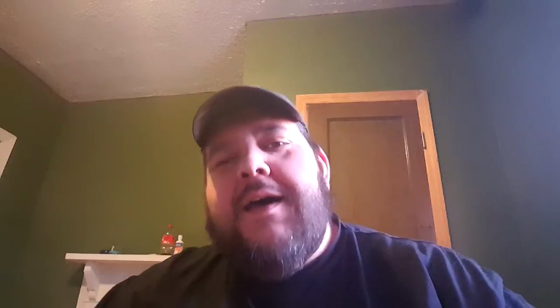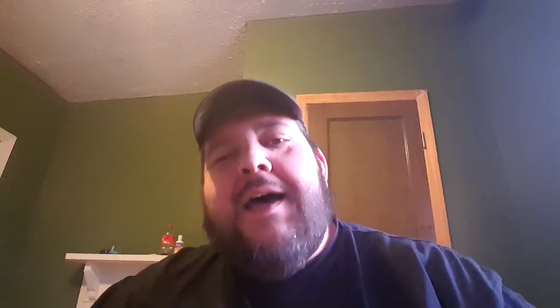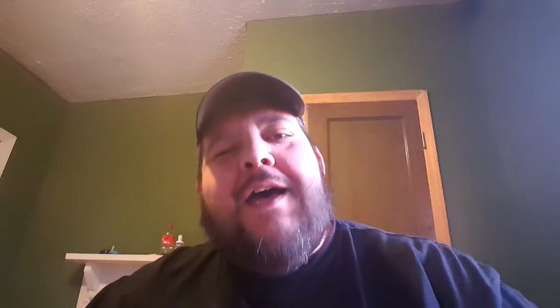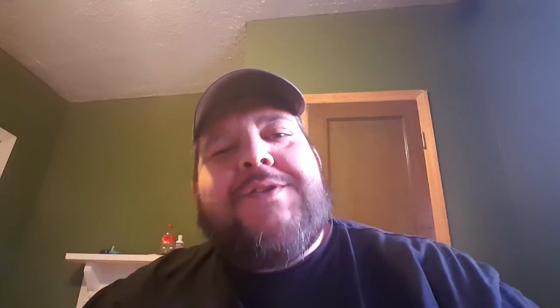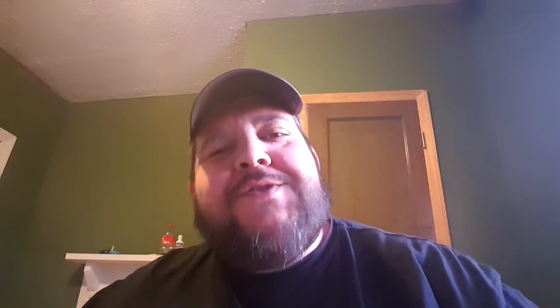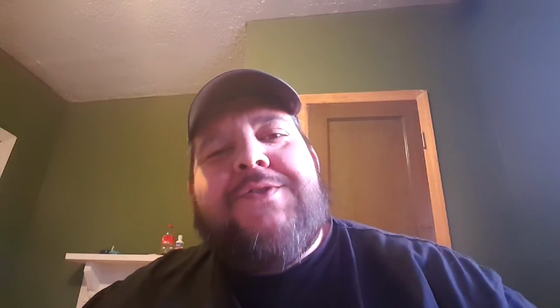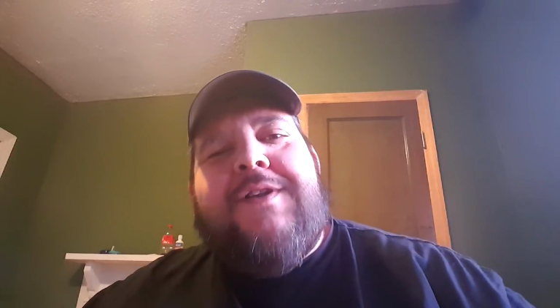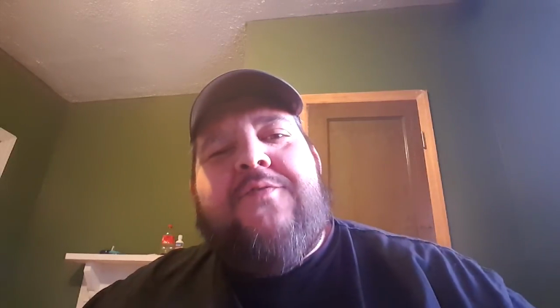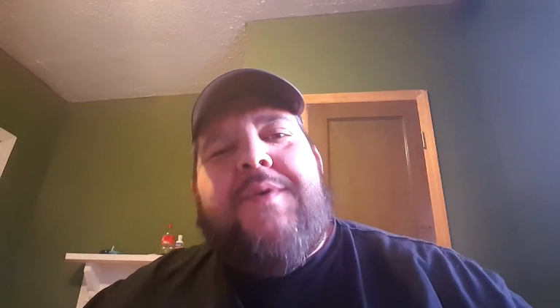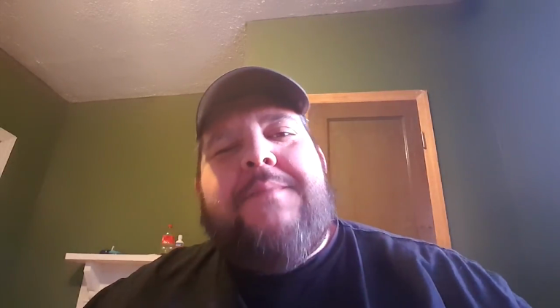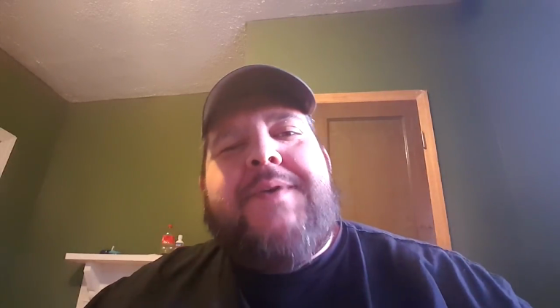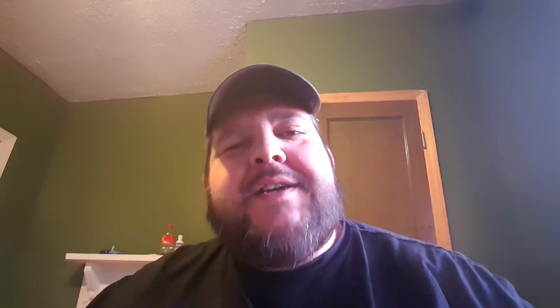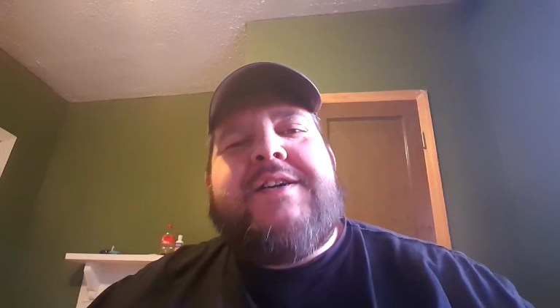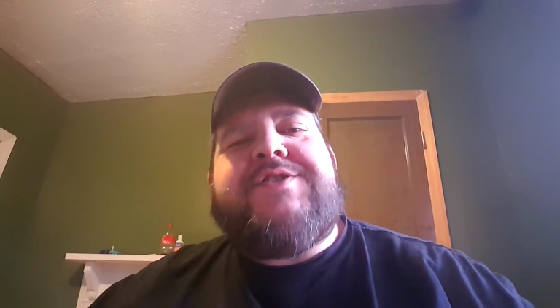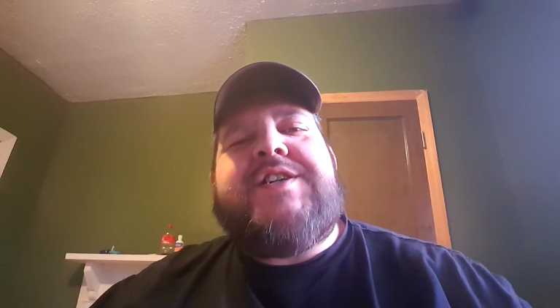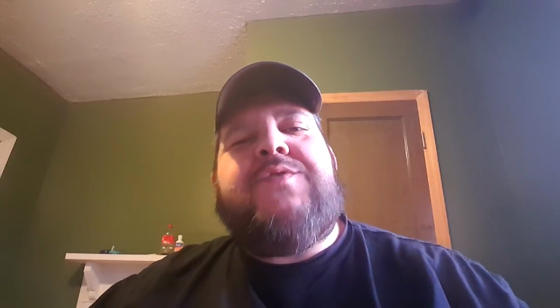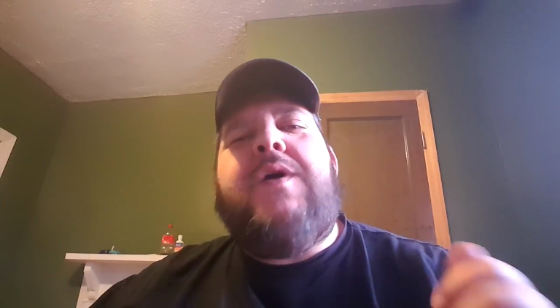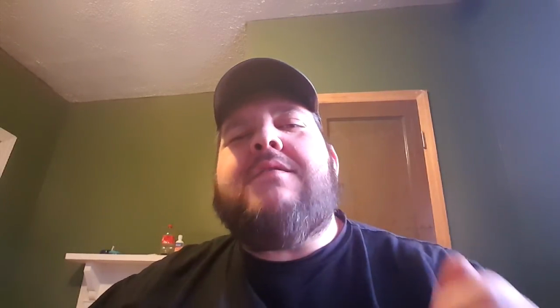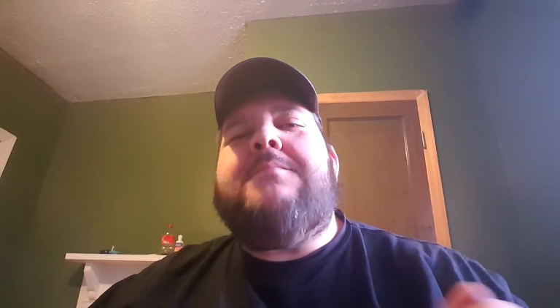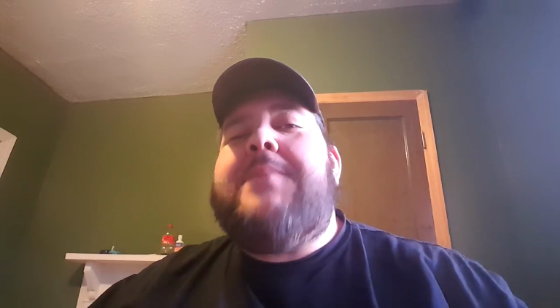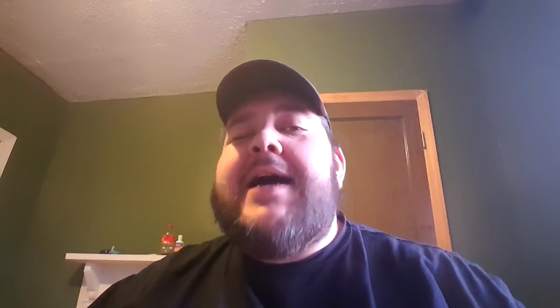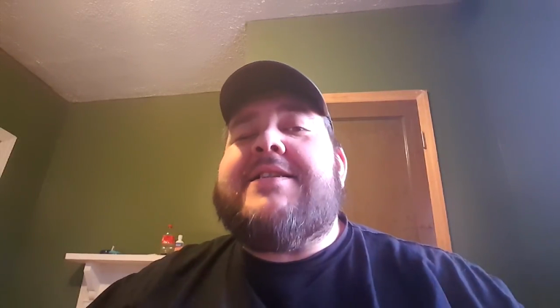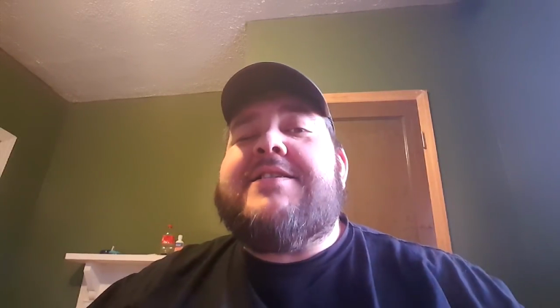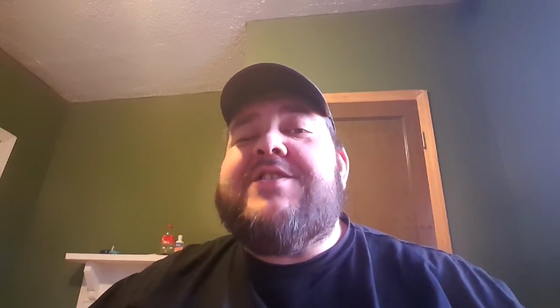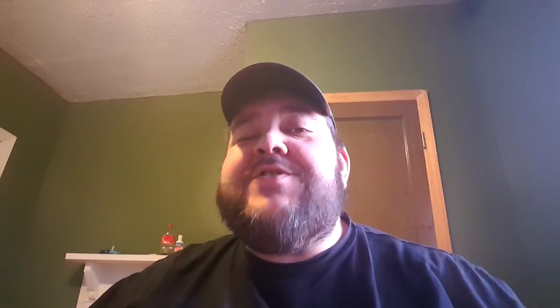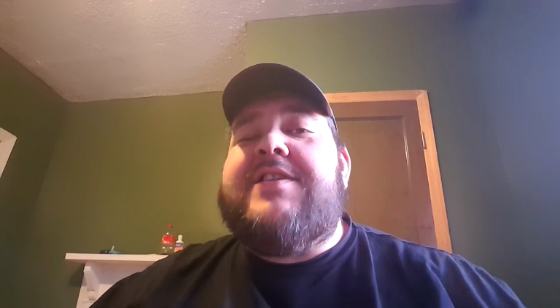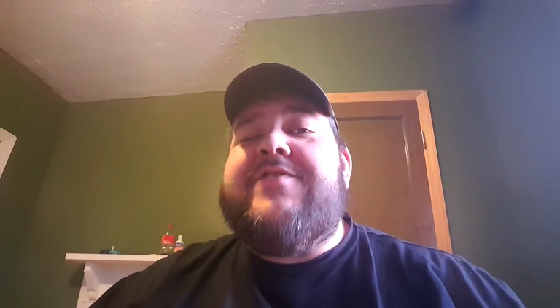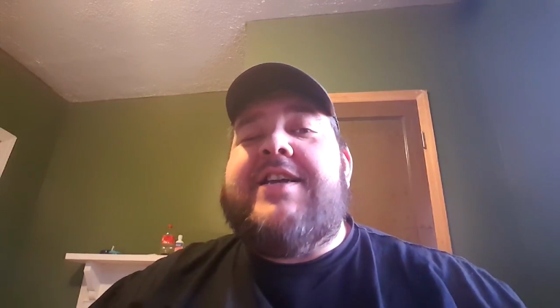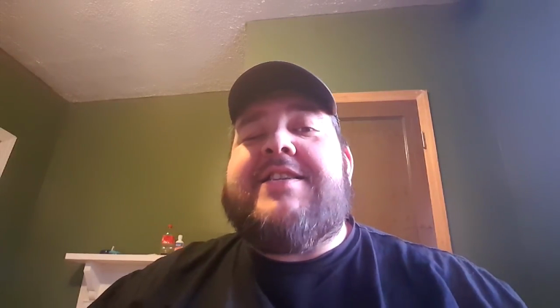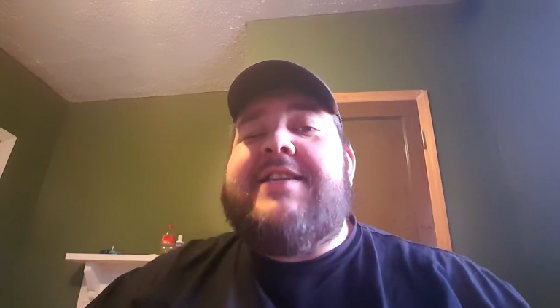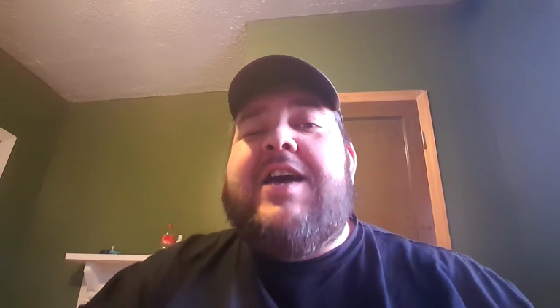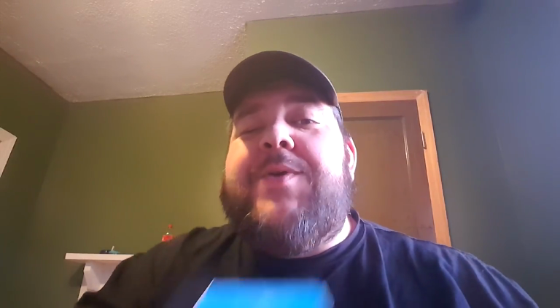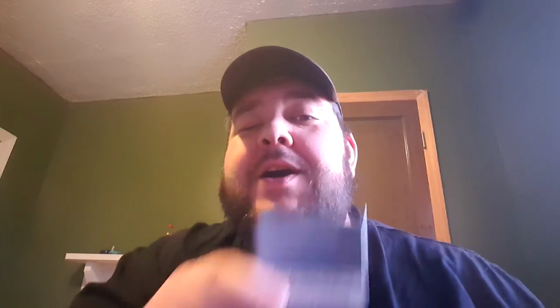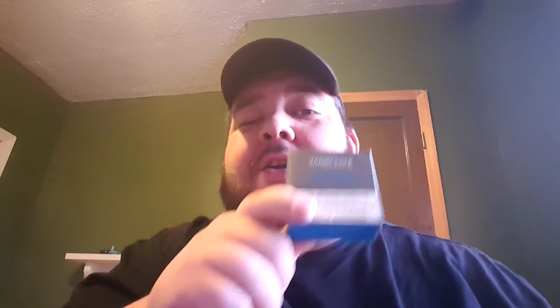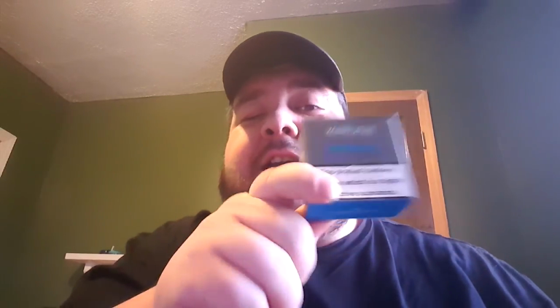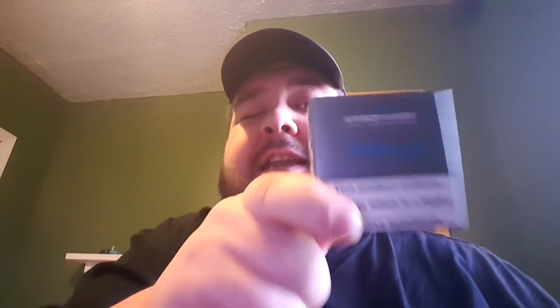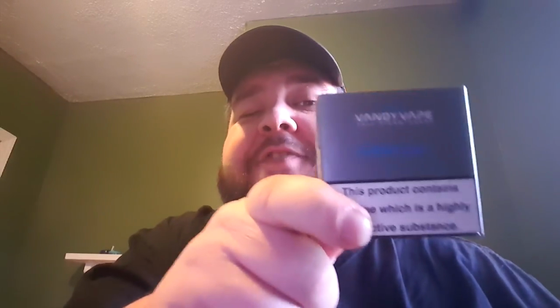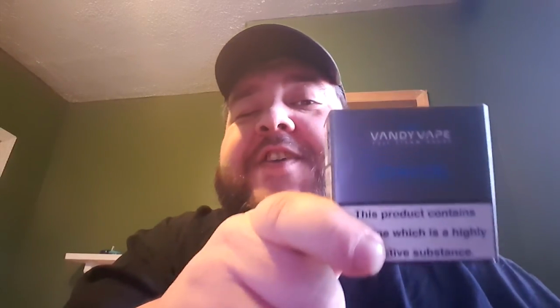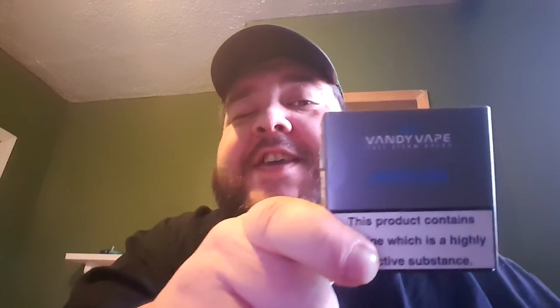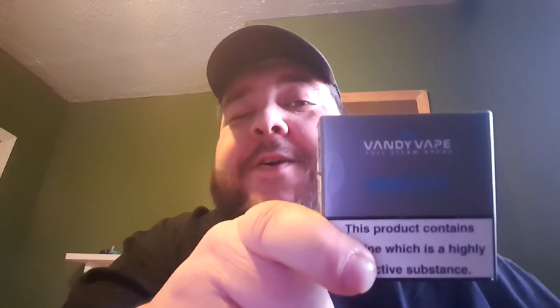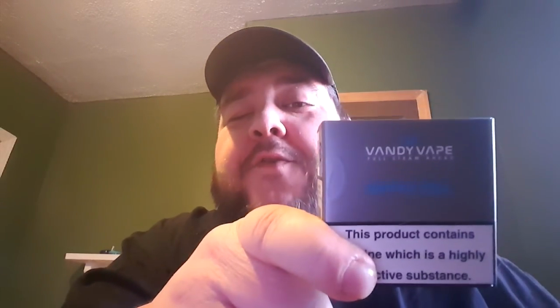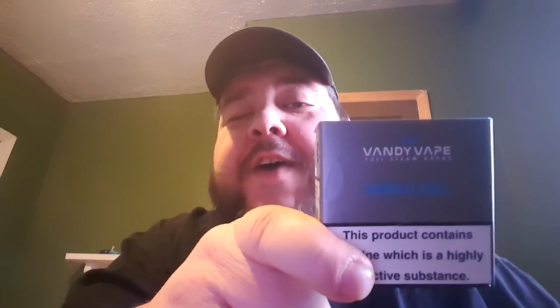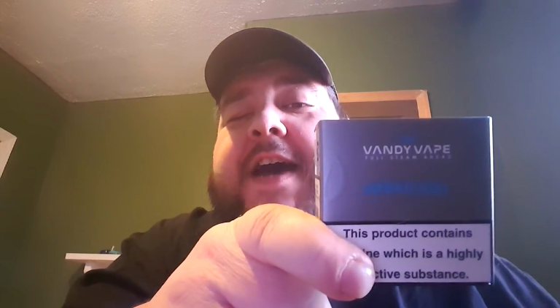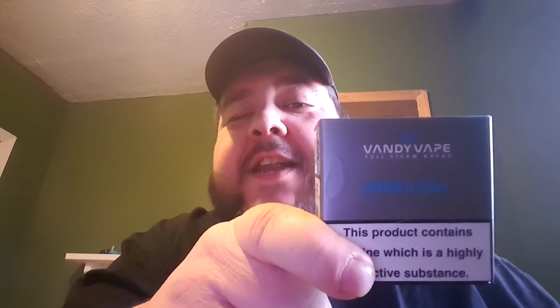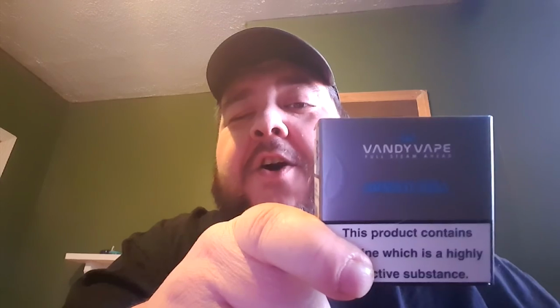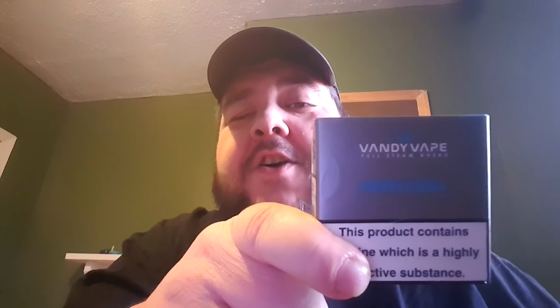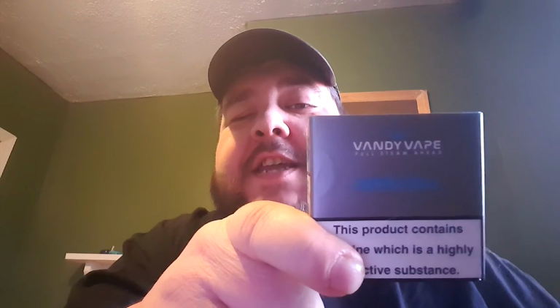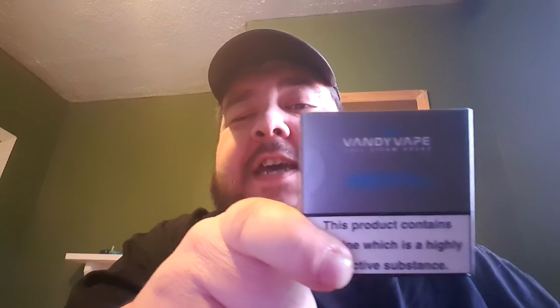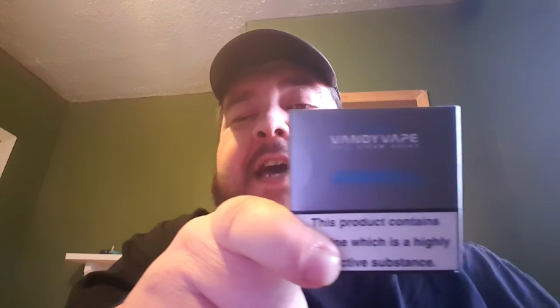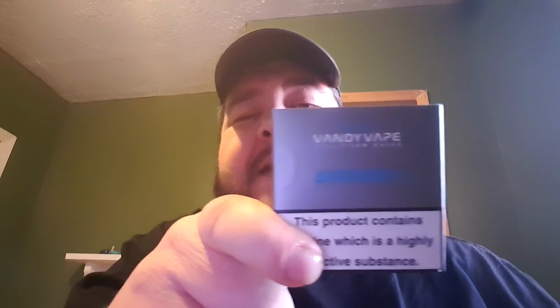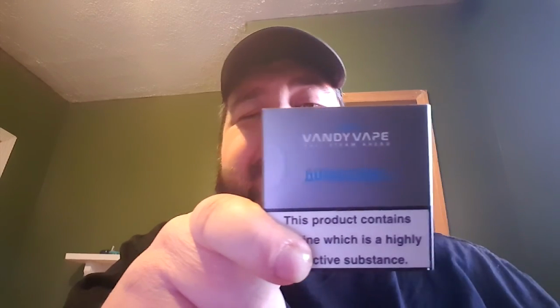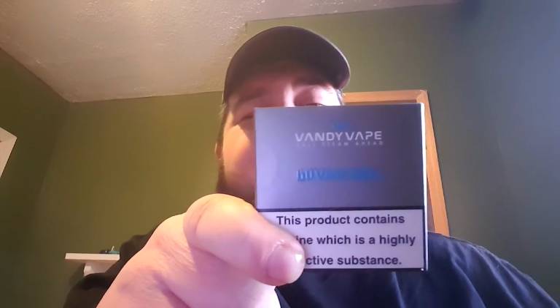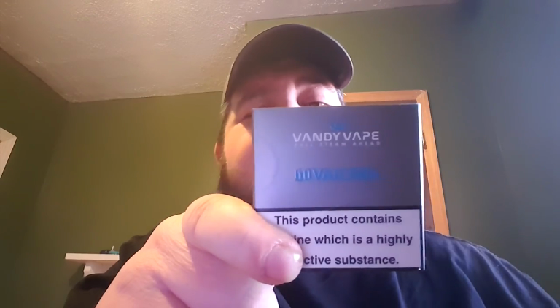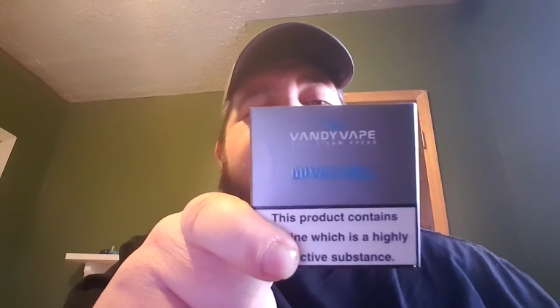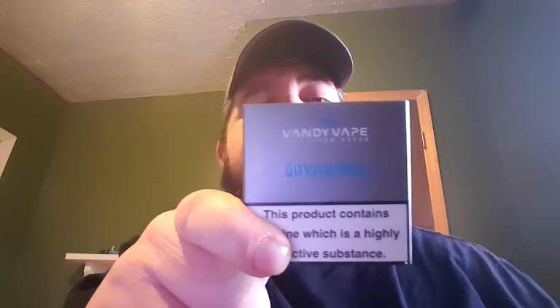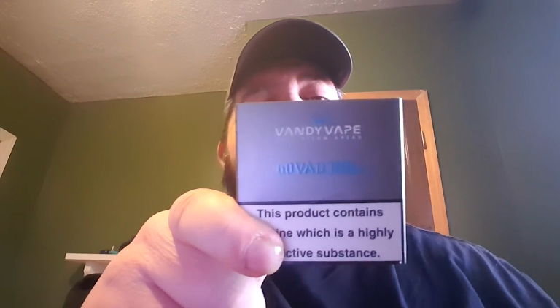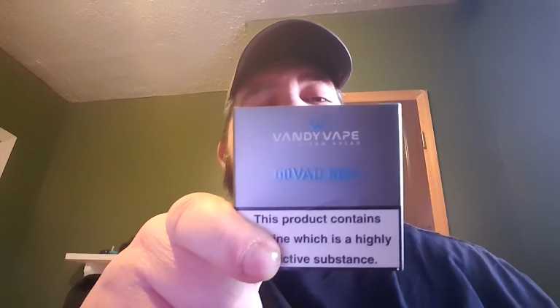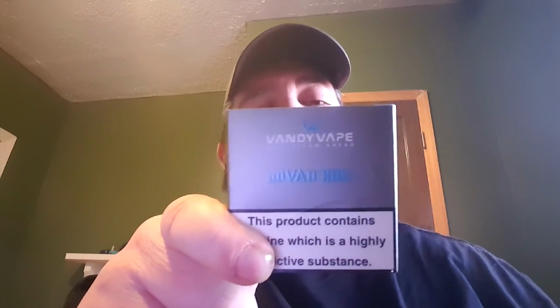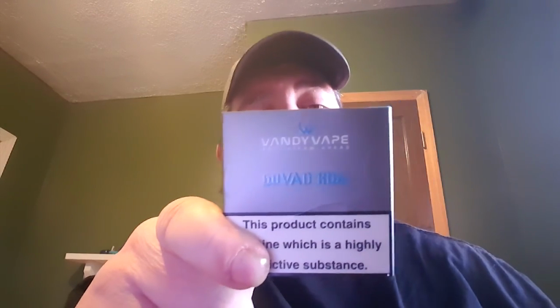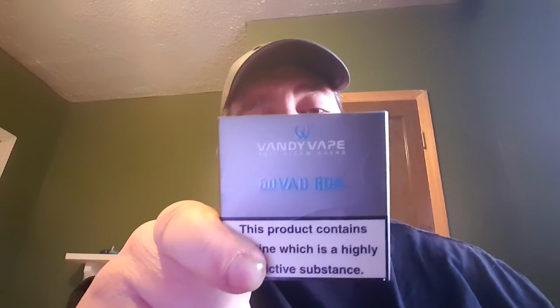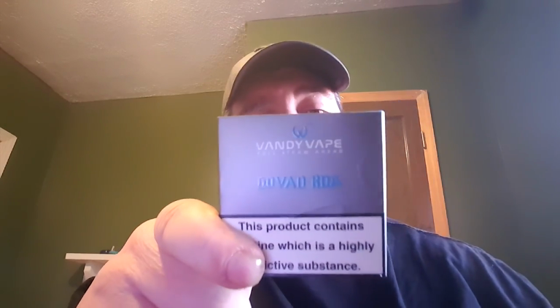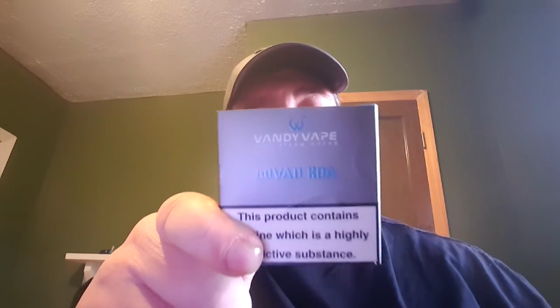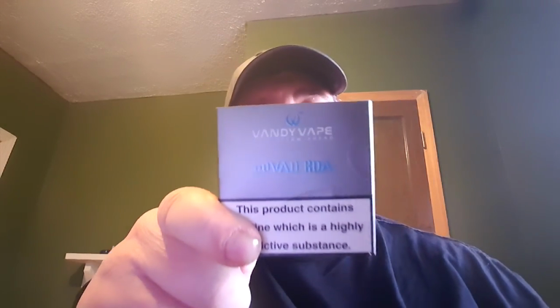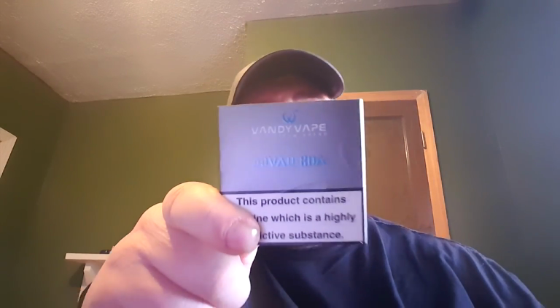Hey, what's going on everybody? Big Country here. Welcome back to Country Living and today we are looking at the GoVad RDA by Vandyvape.